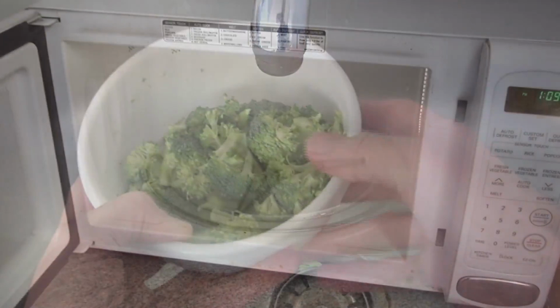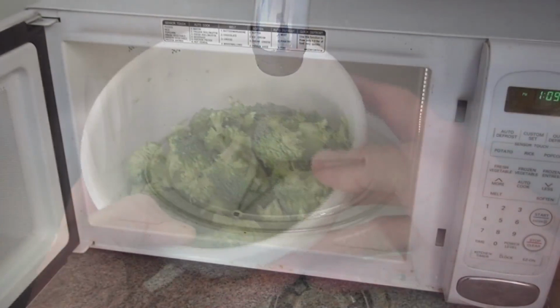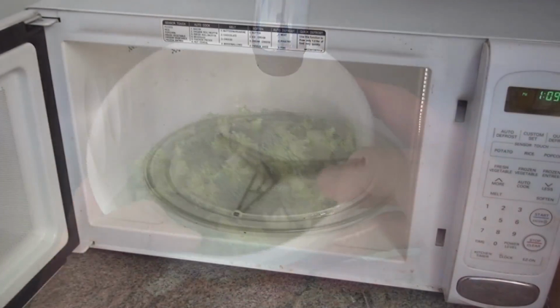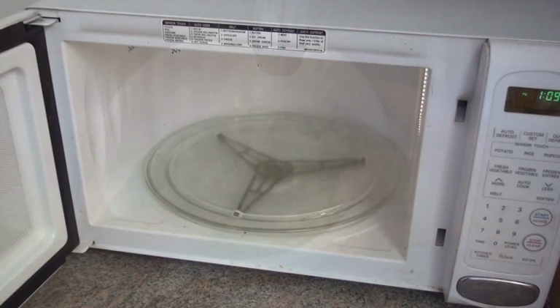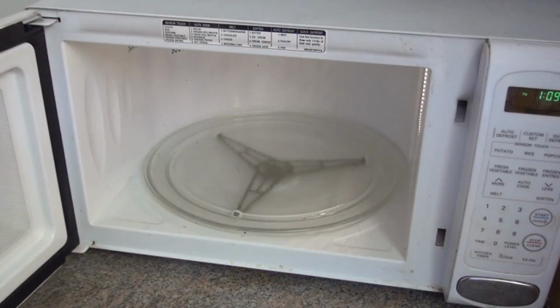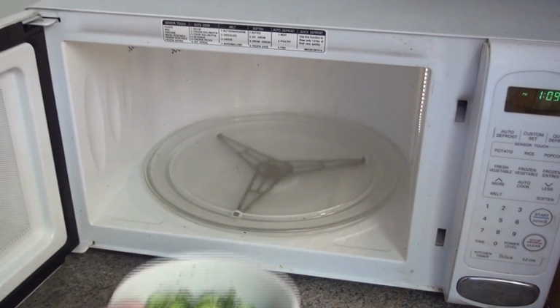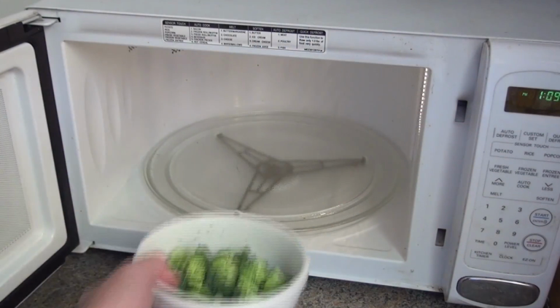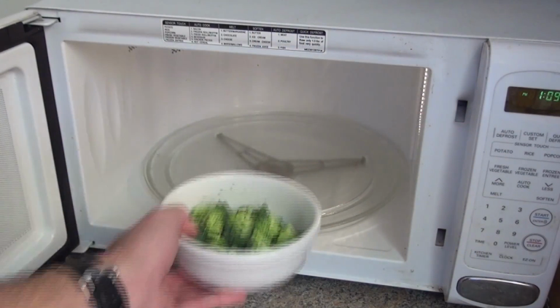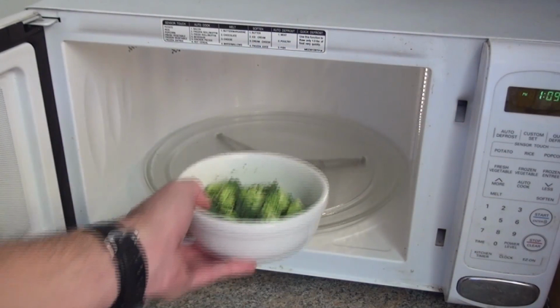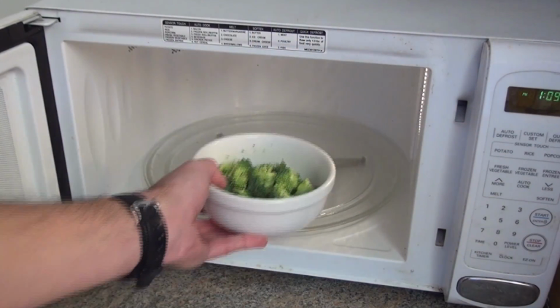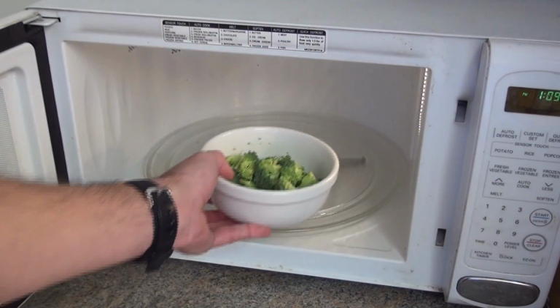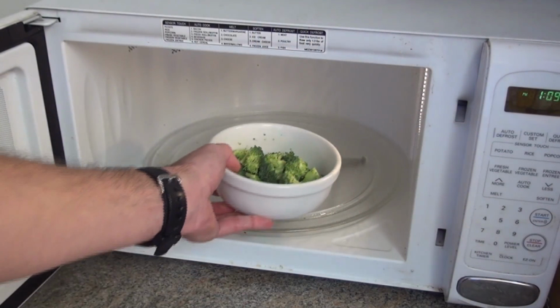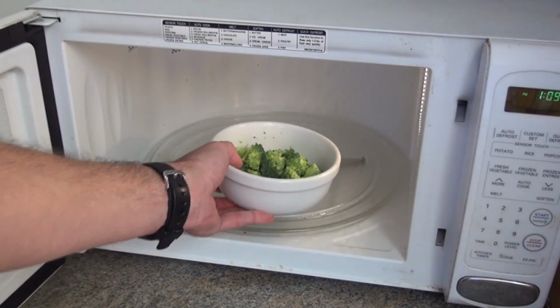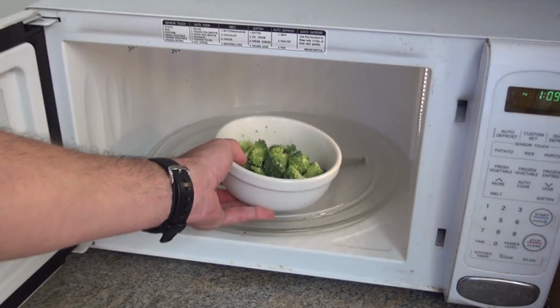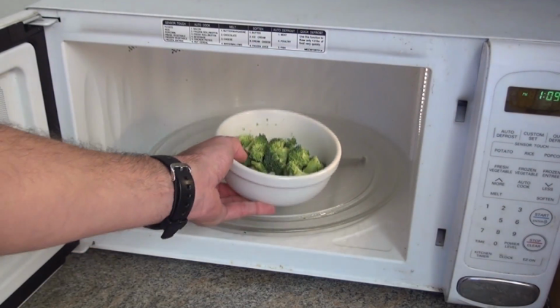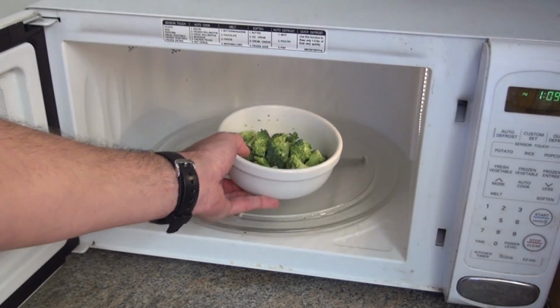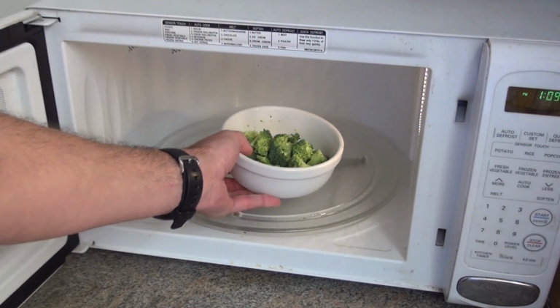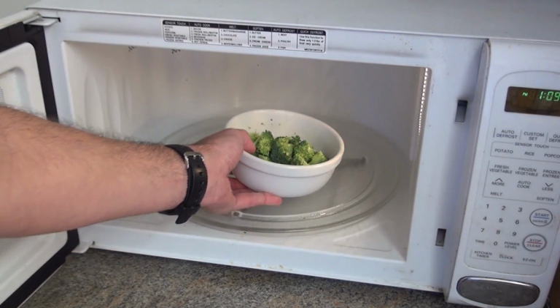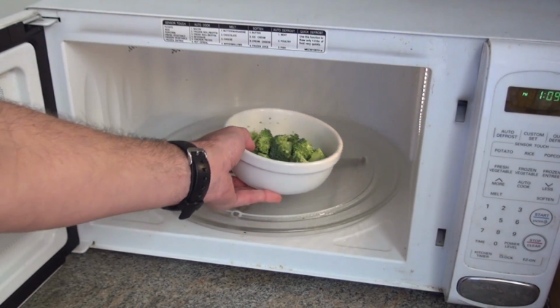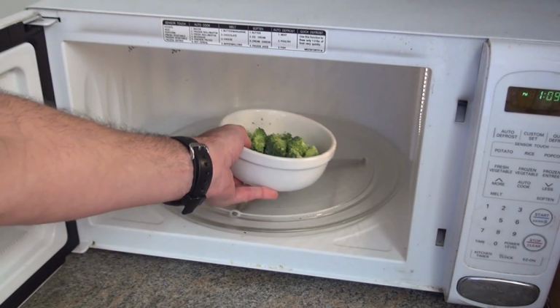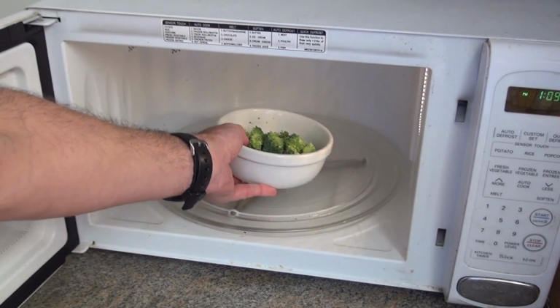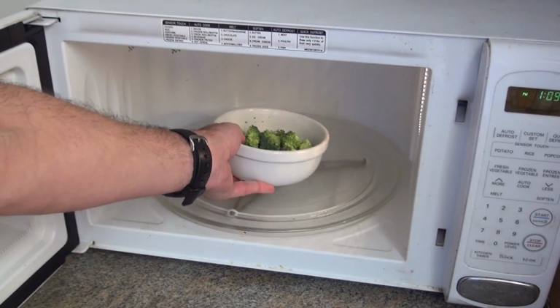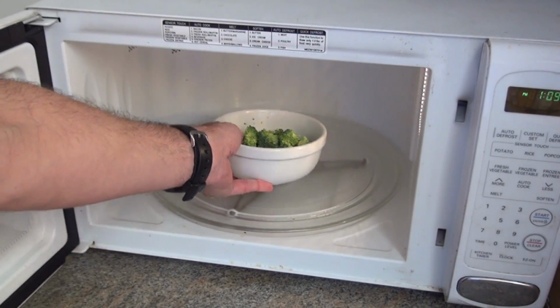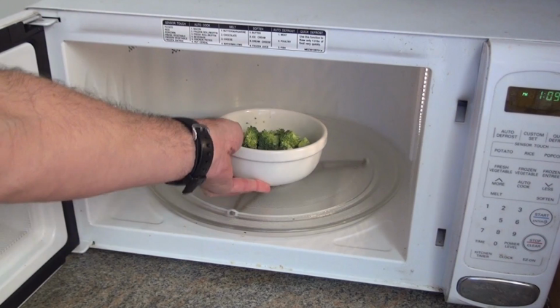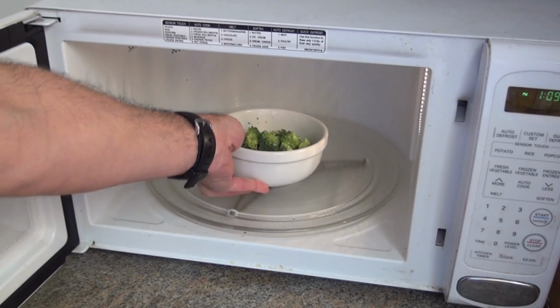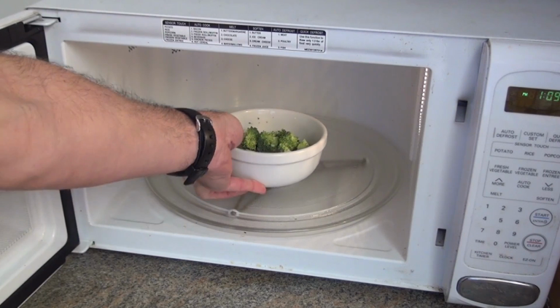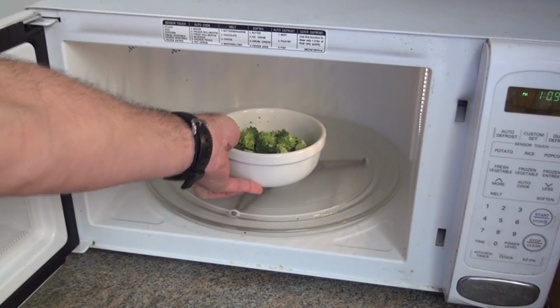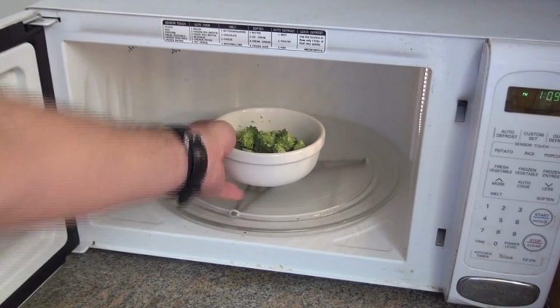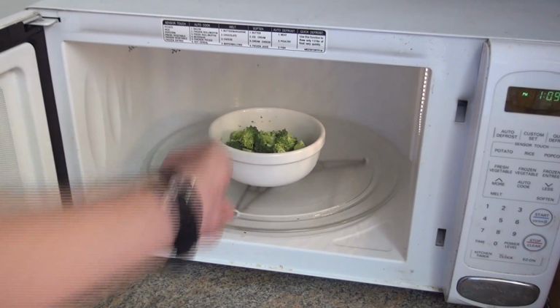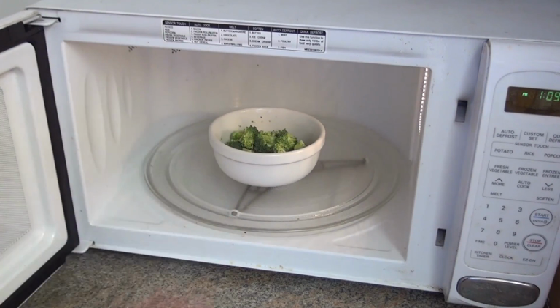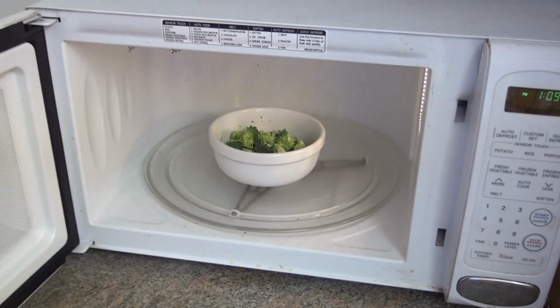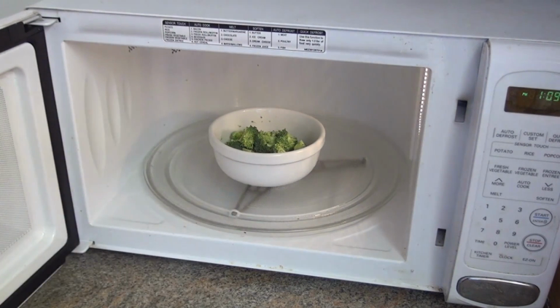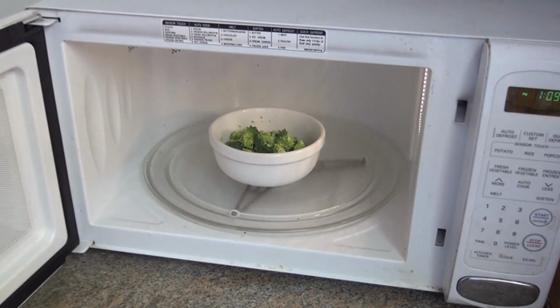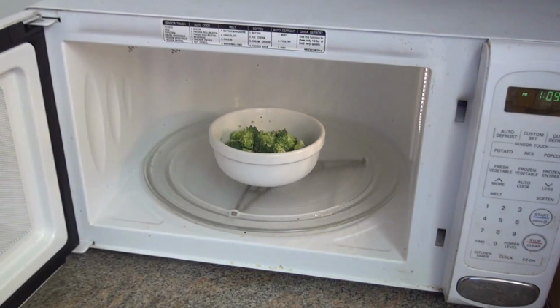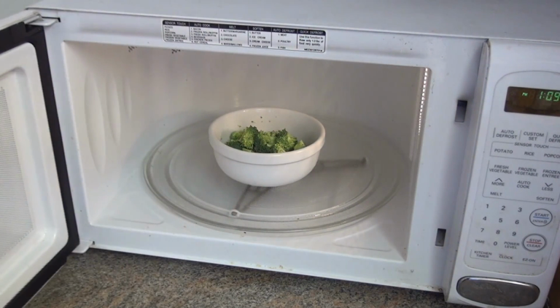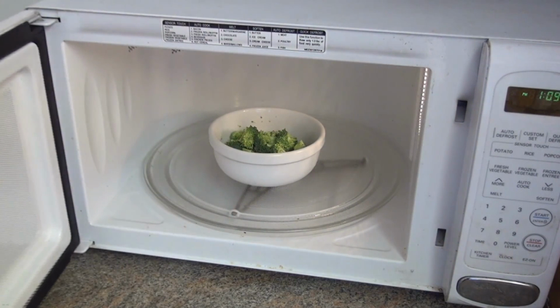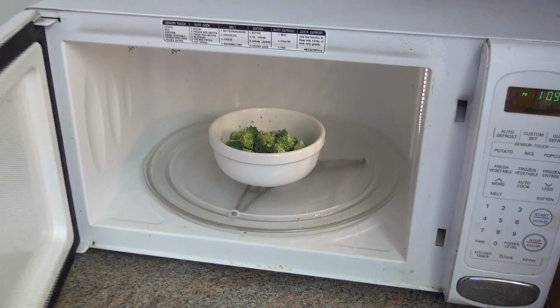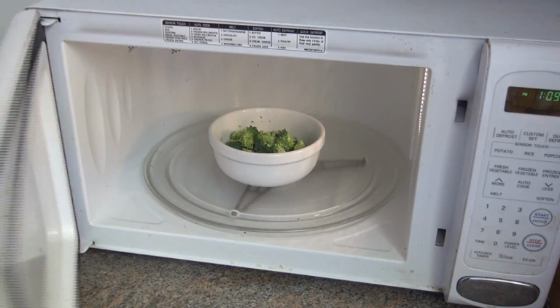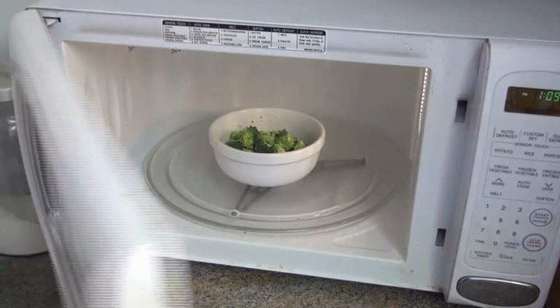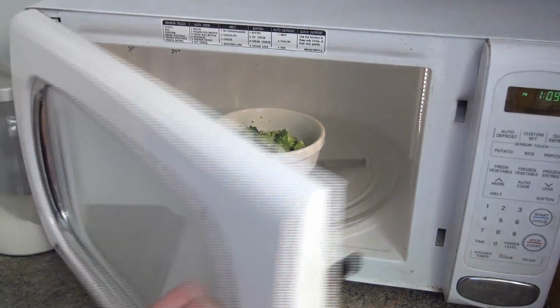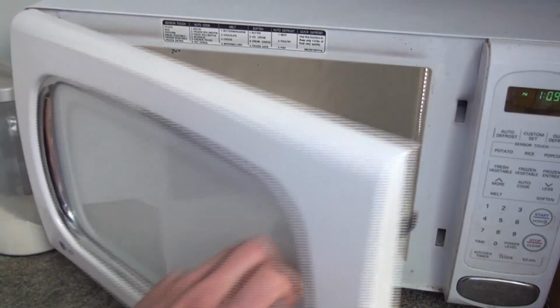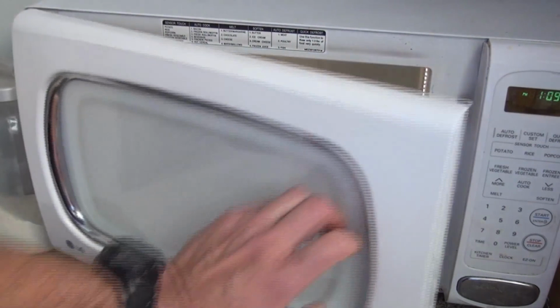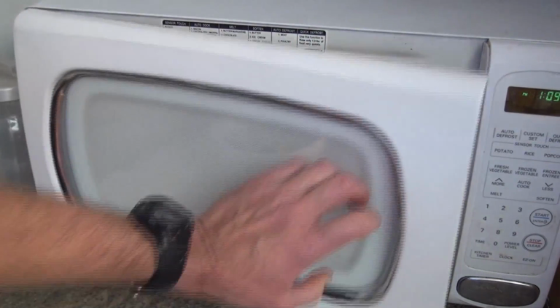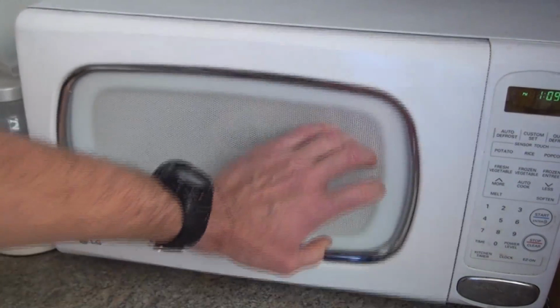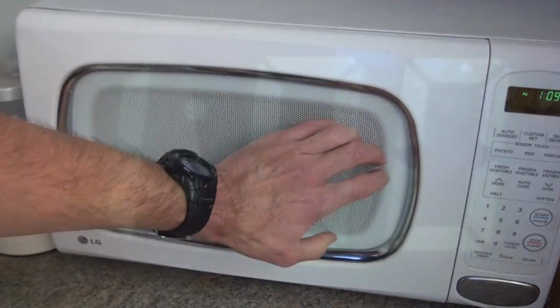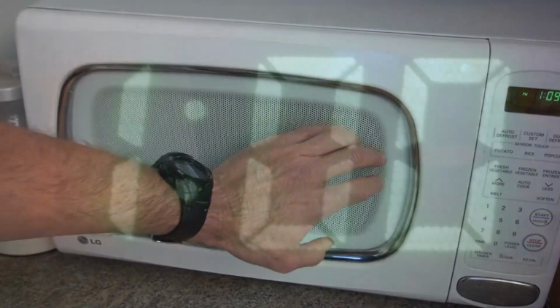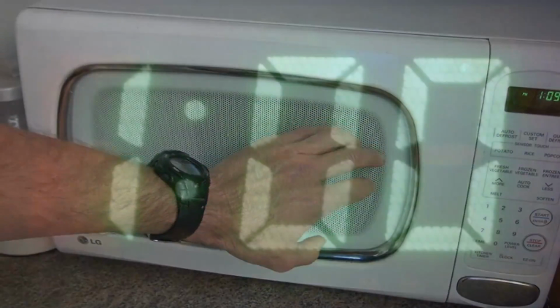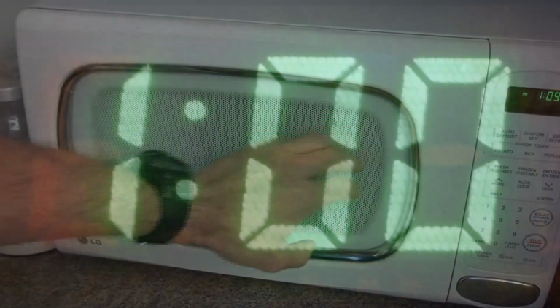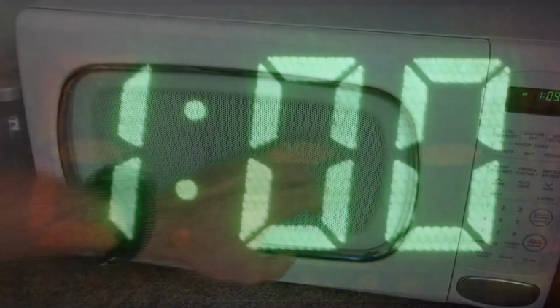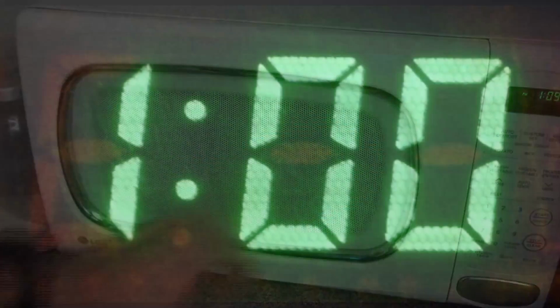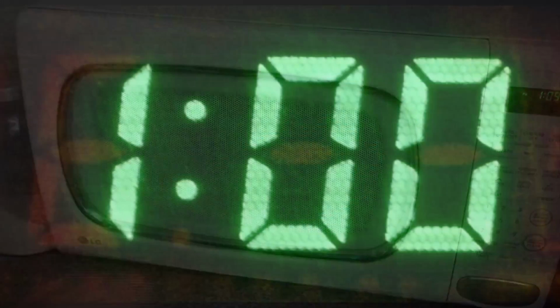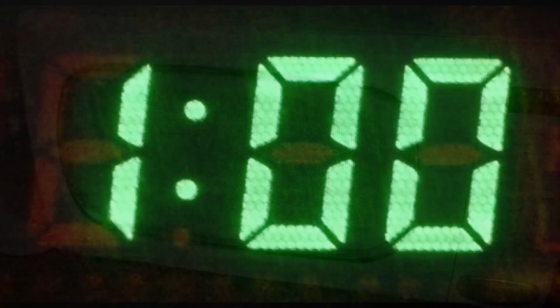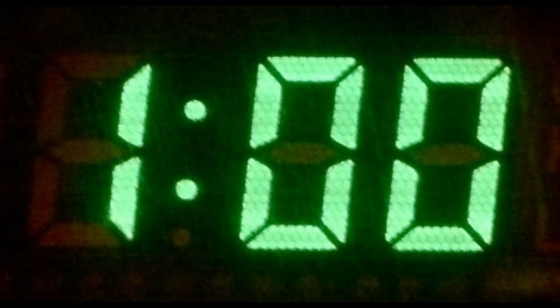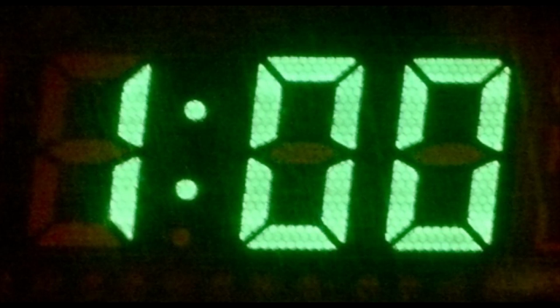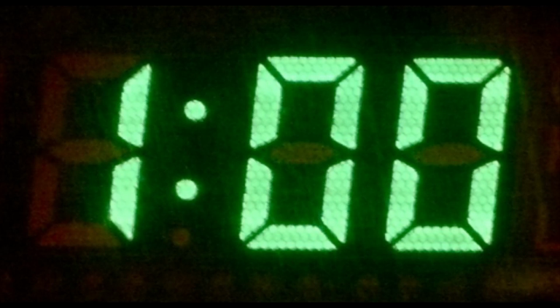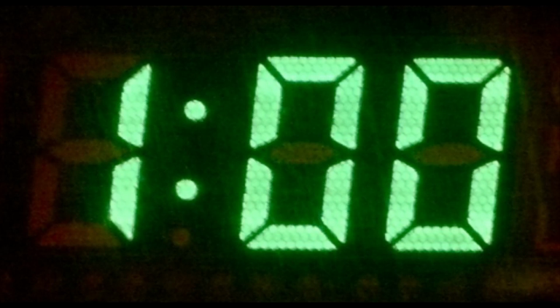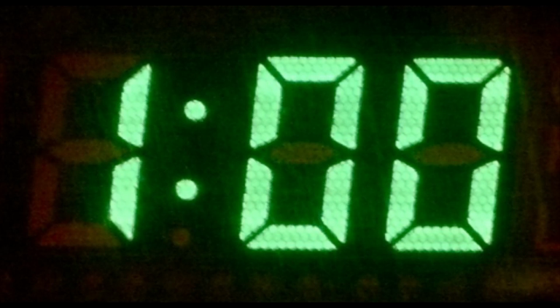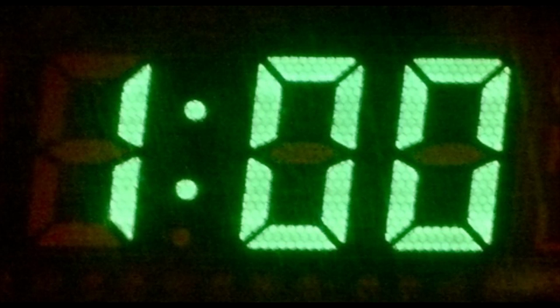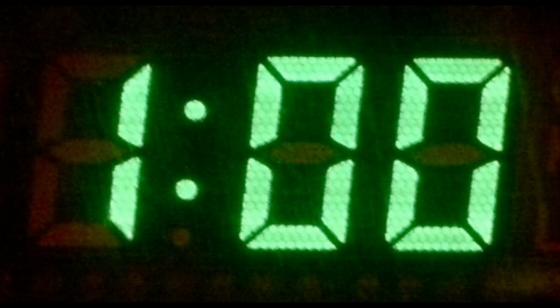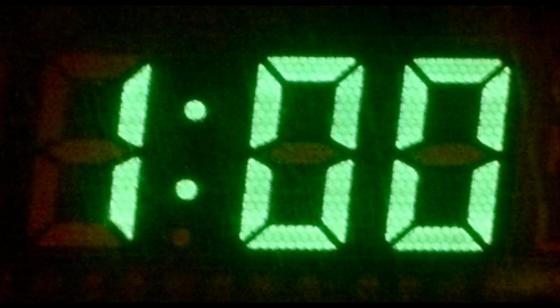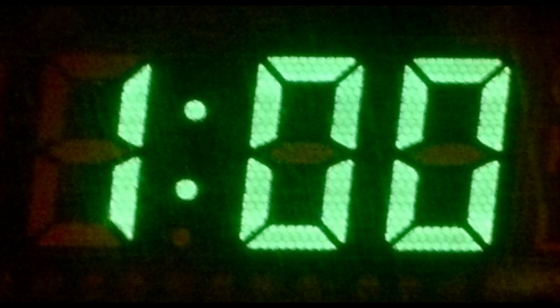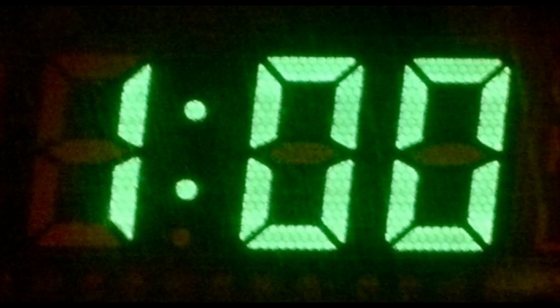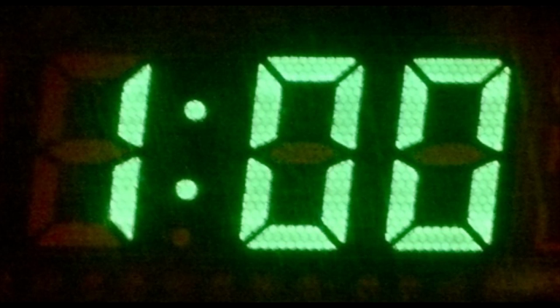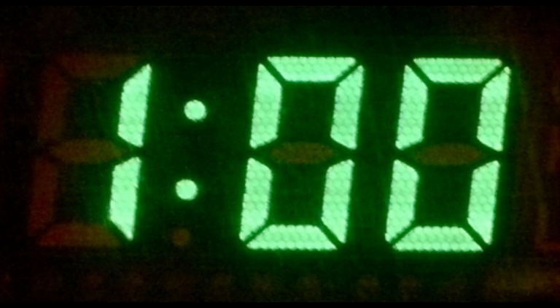Put the bowl in the middle of the microwave oven and cook using high heat for one minute per handful of broccoli.